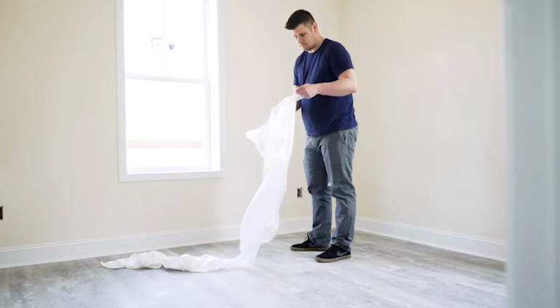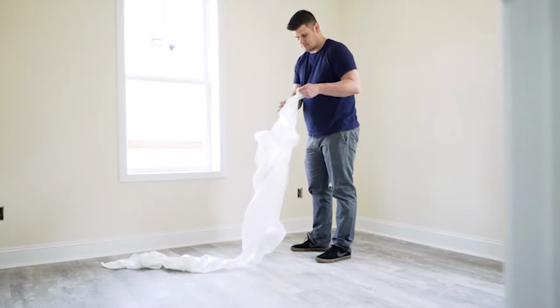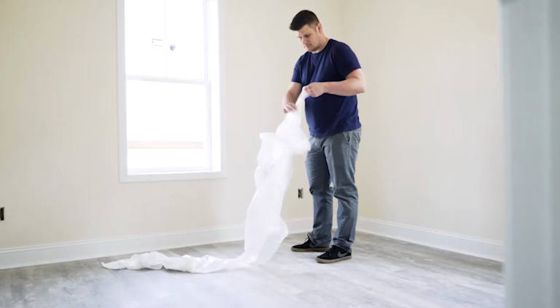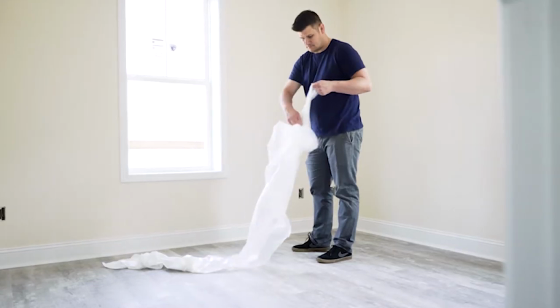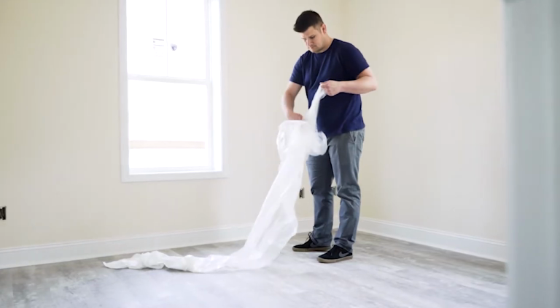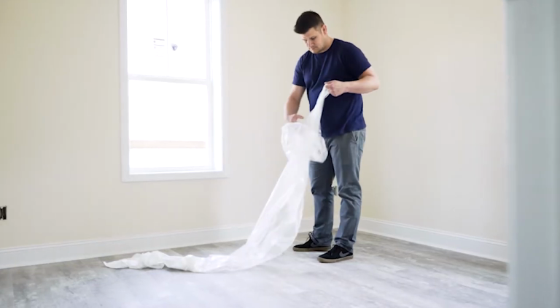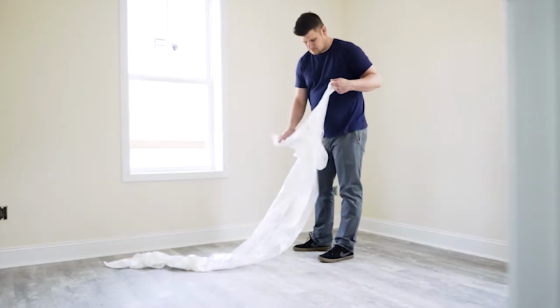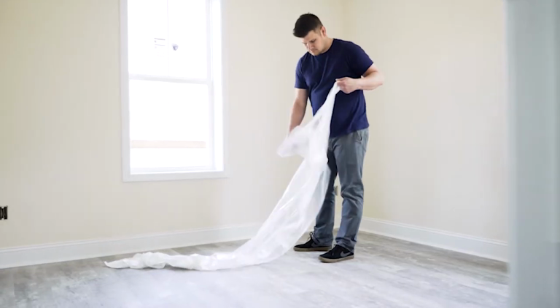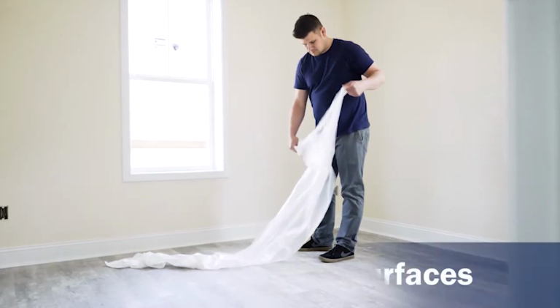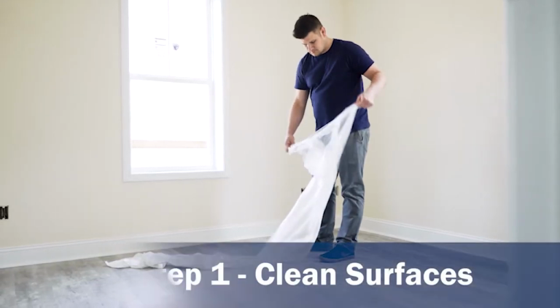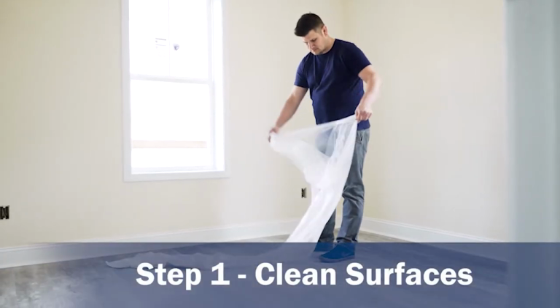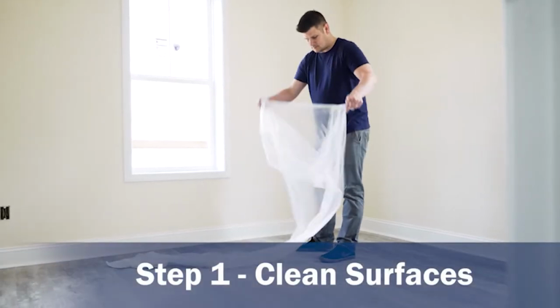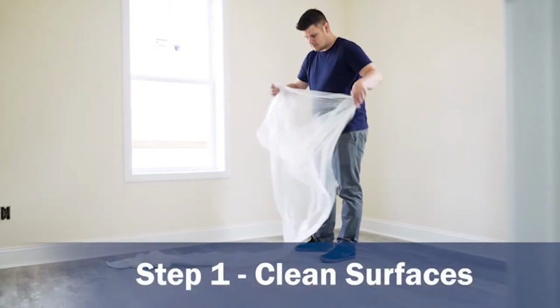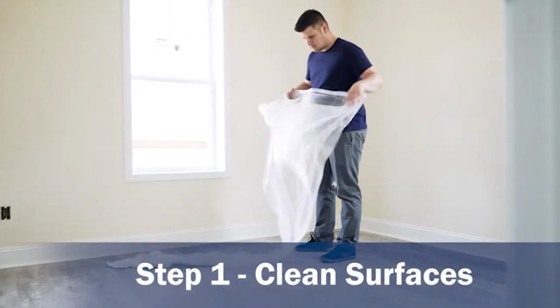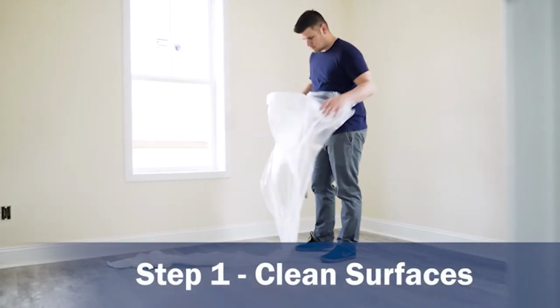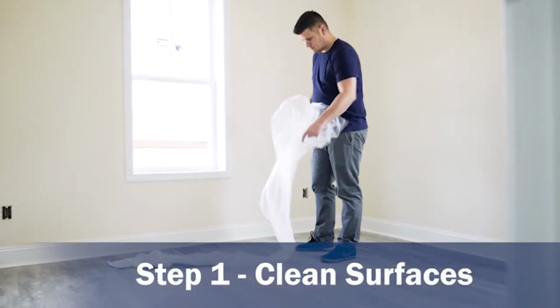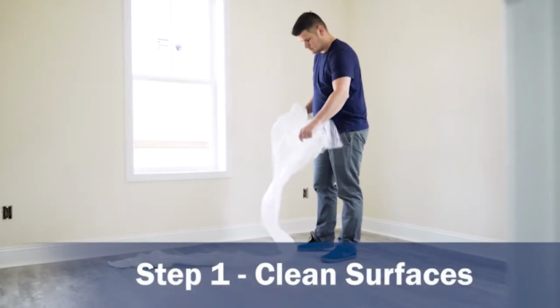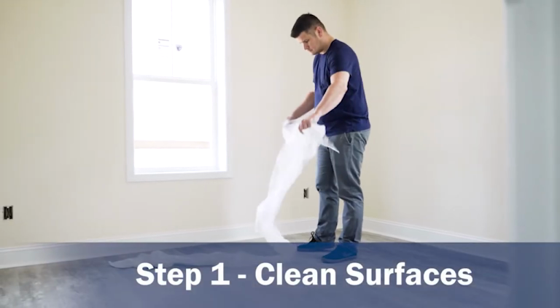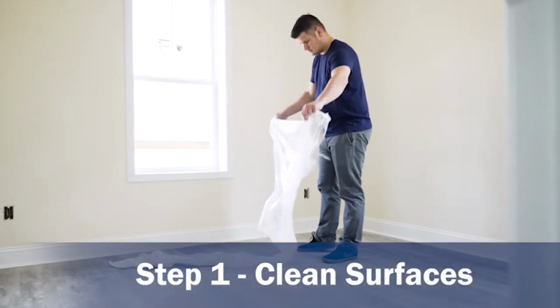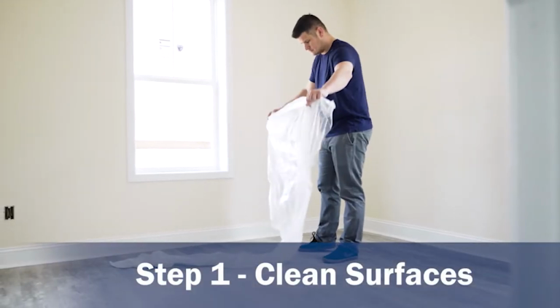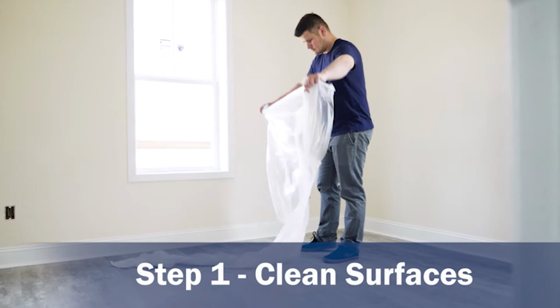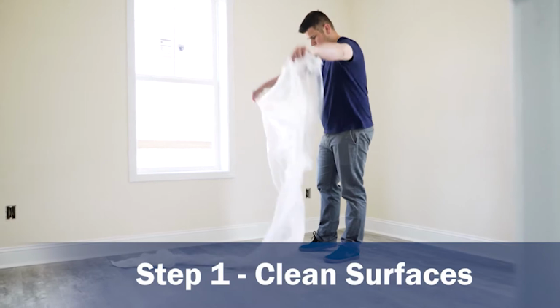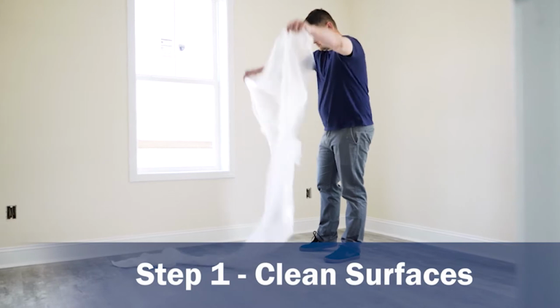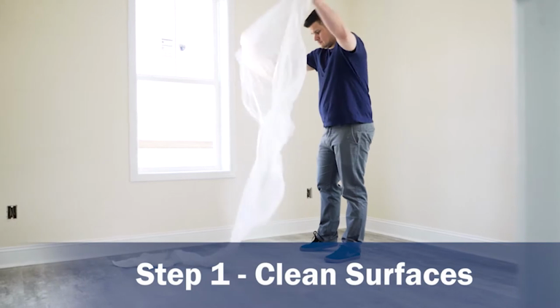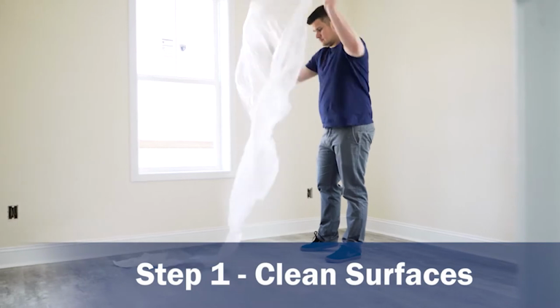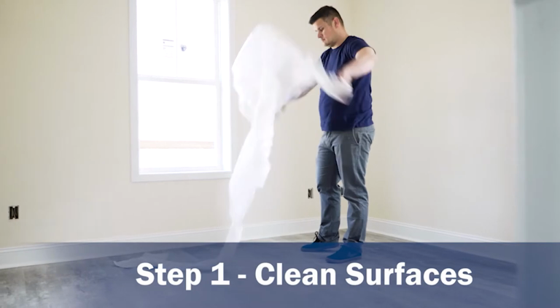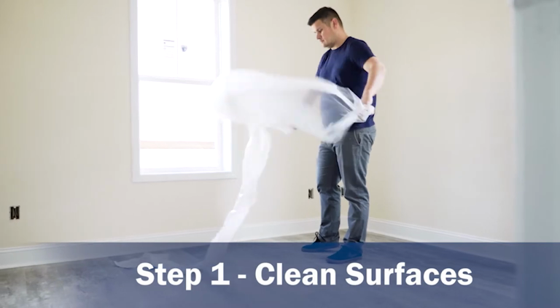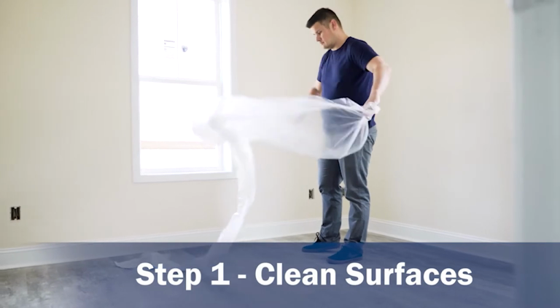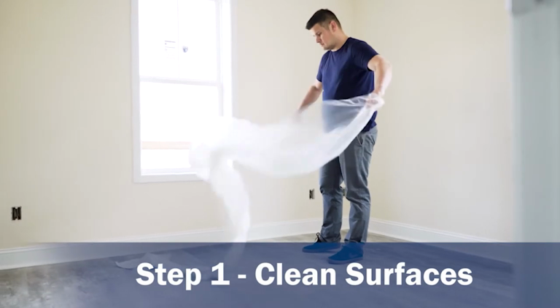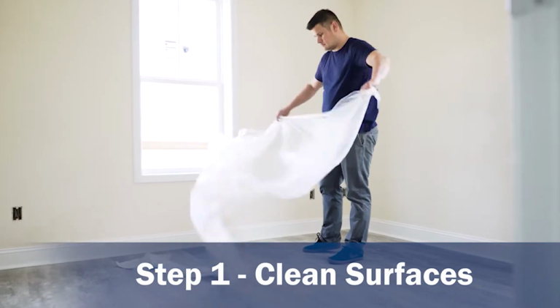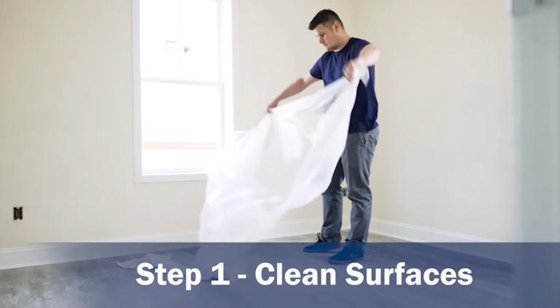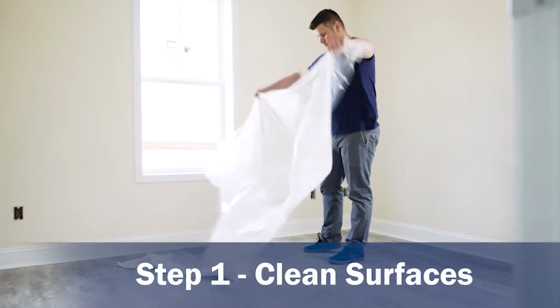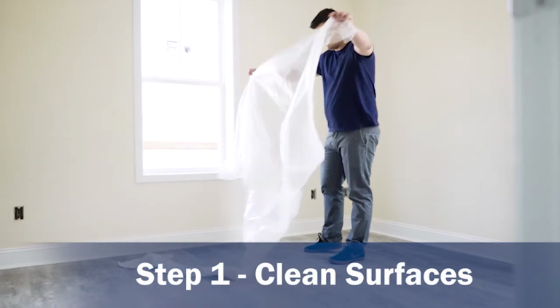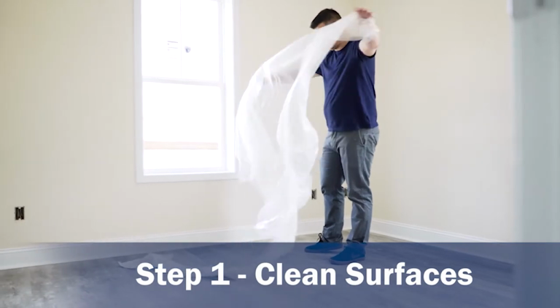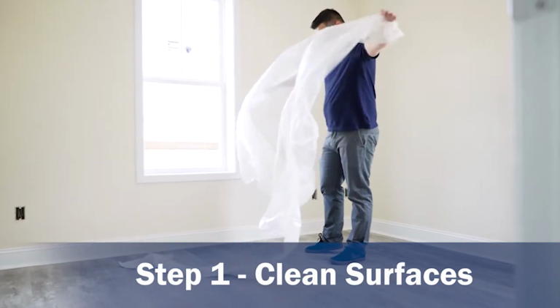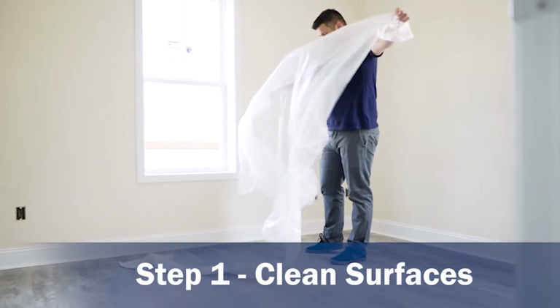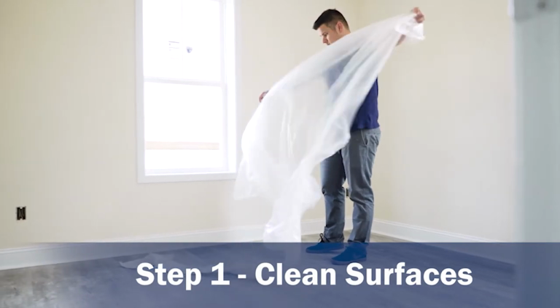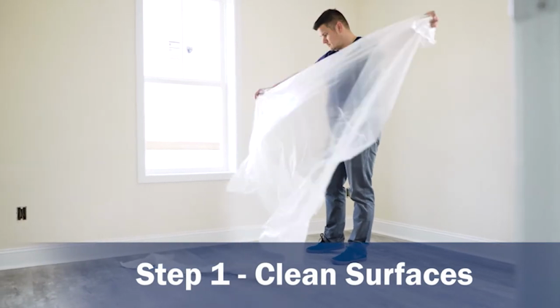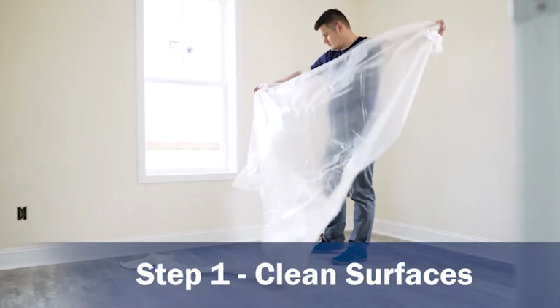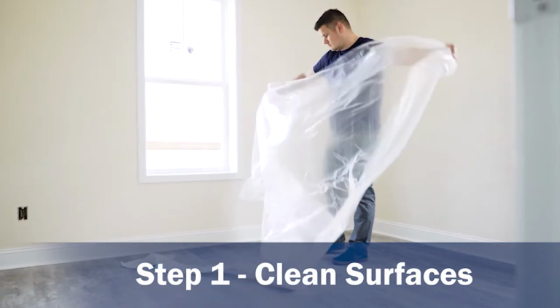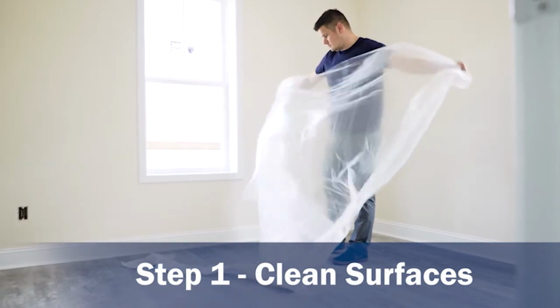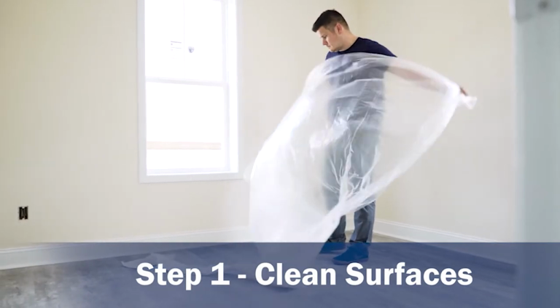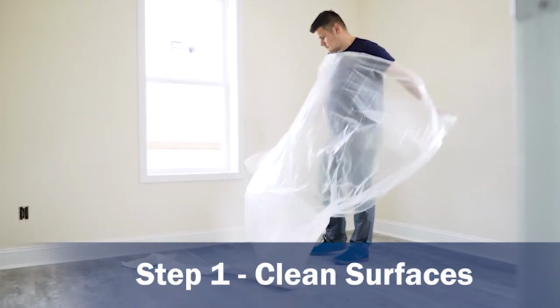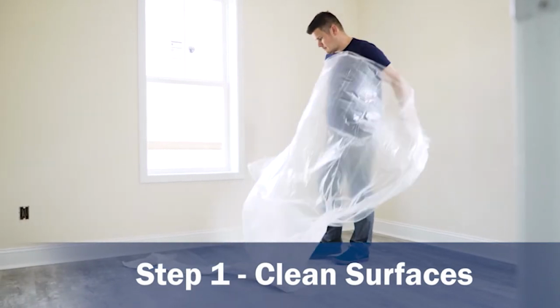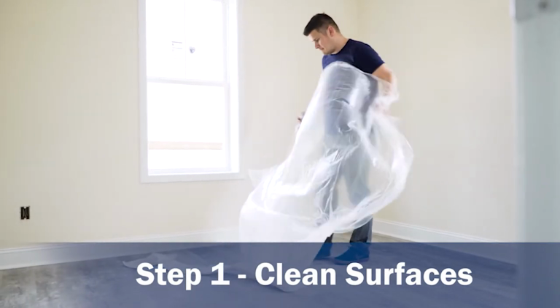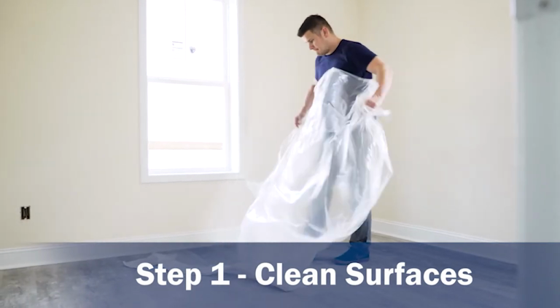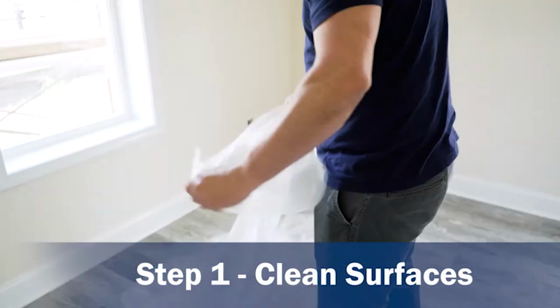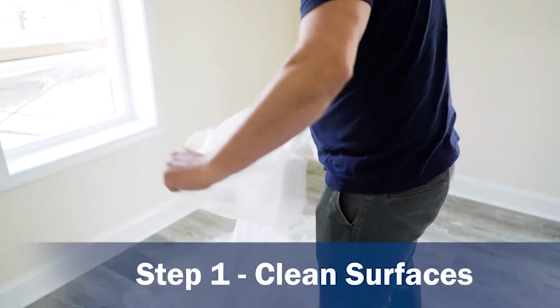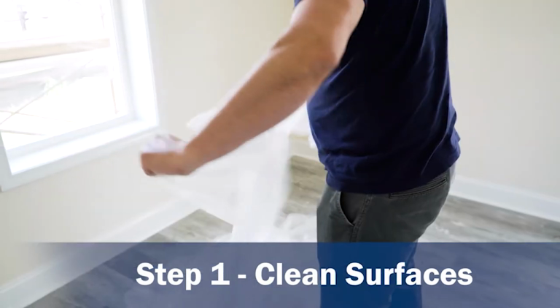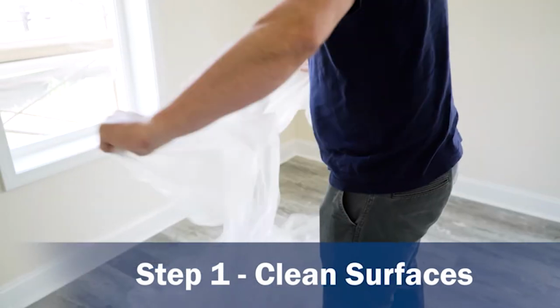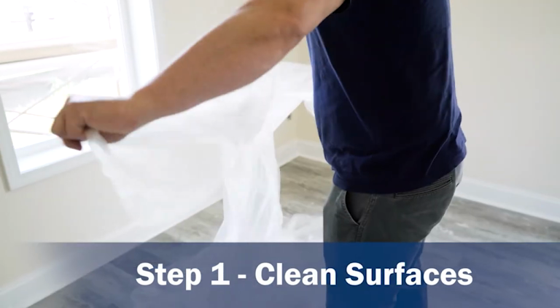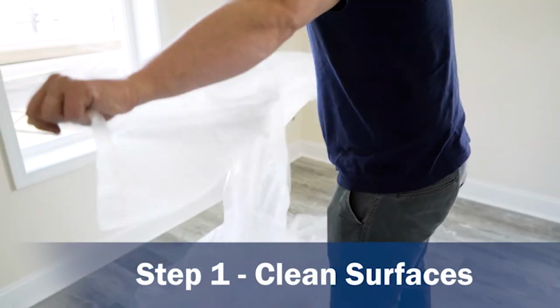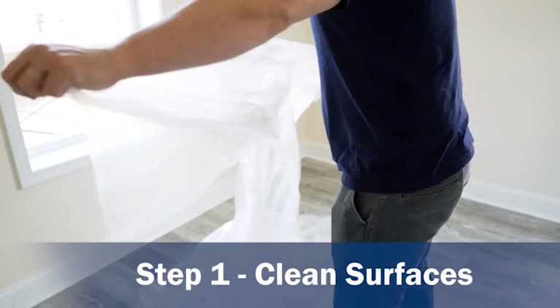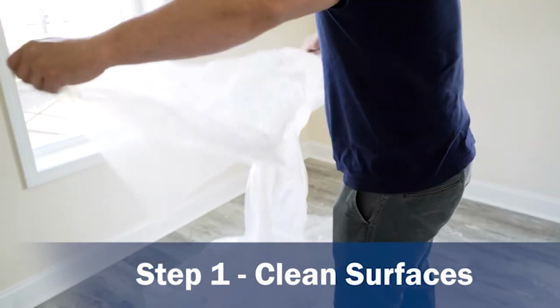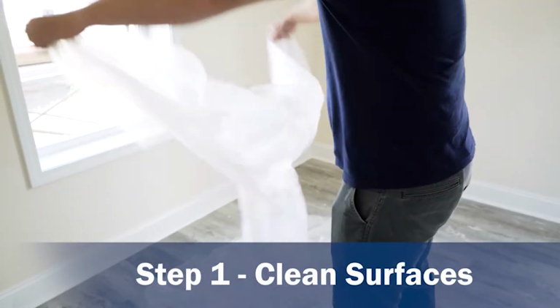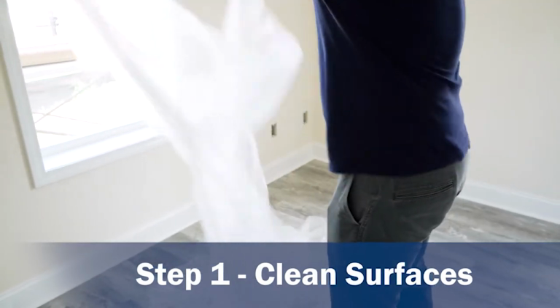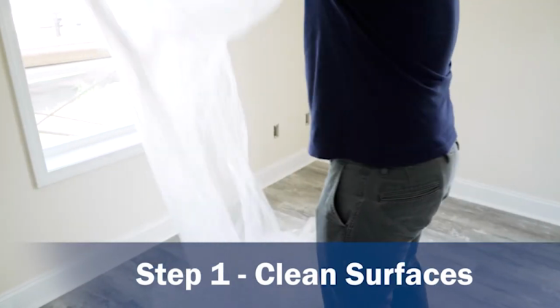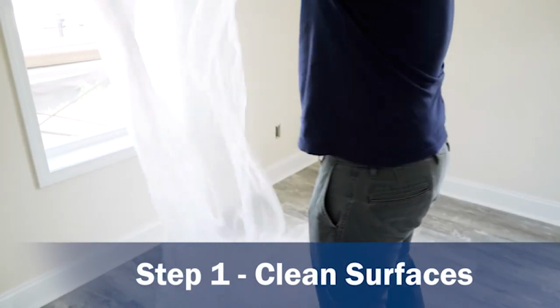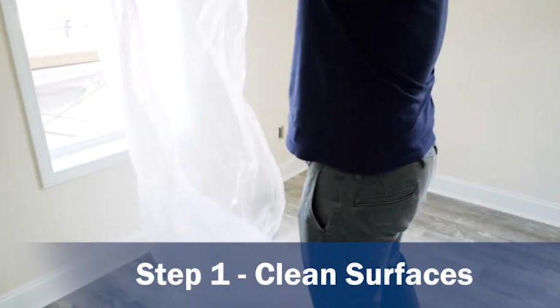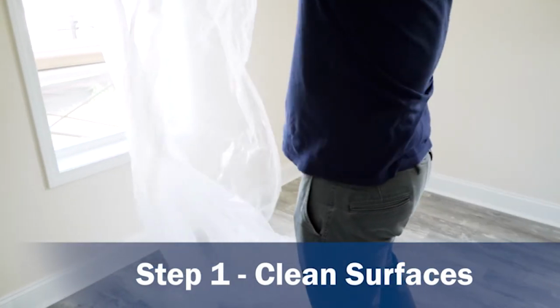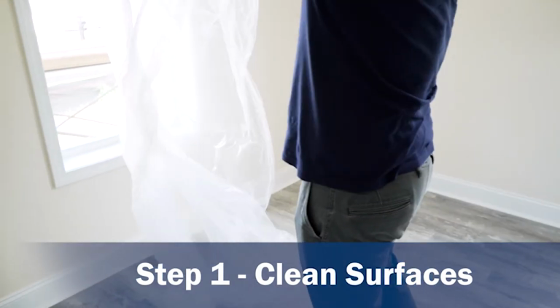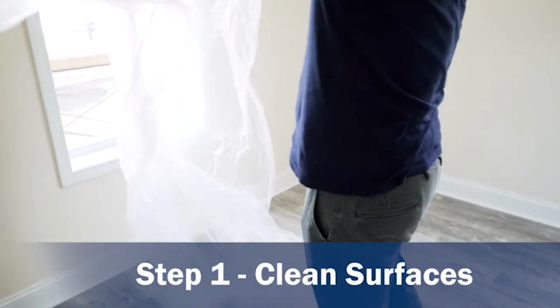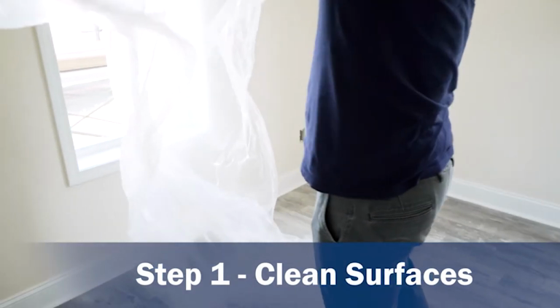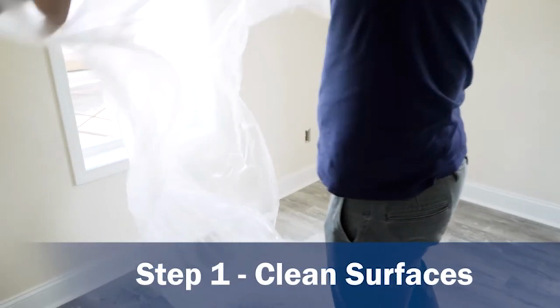Before you begin, clean the surface of the floor to prevent trapping large particles that could damage both your abatement and the flooring surface.